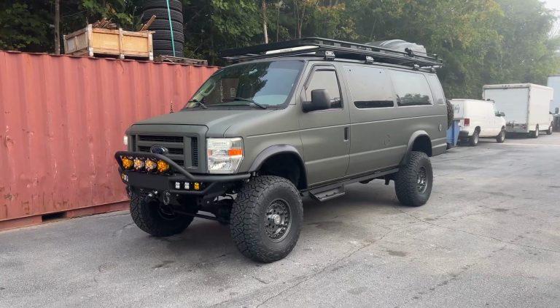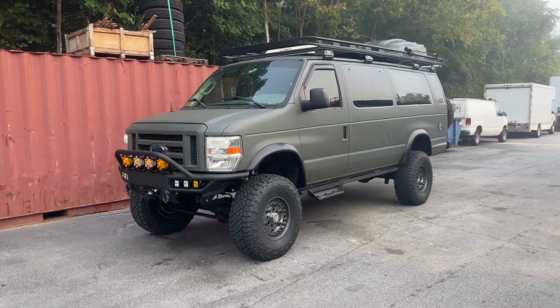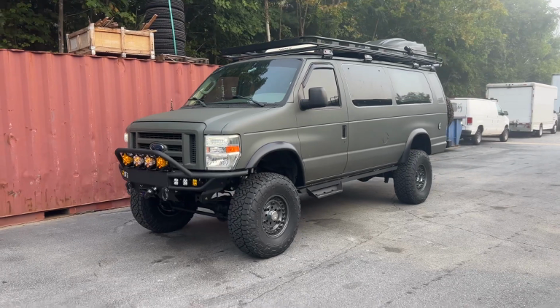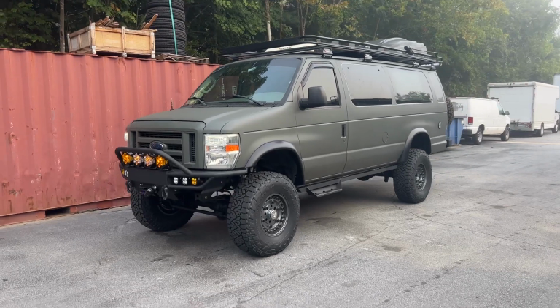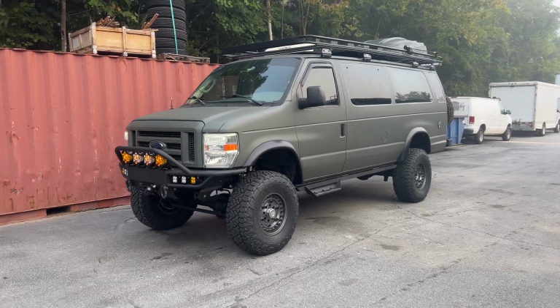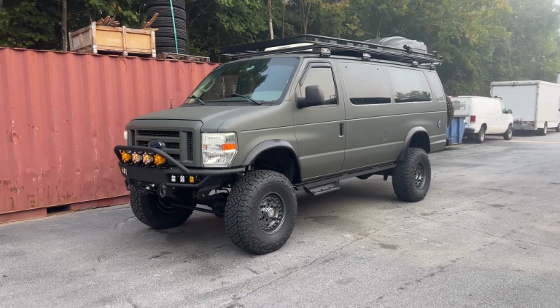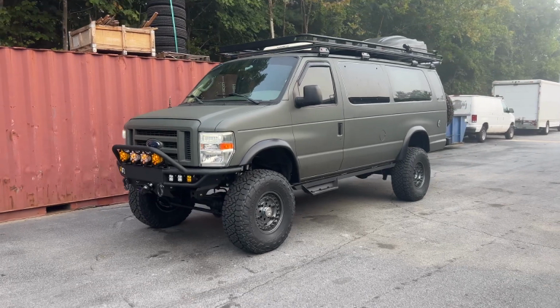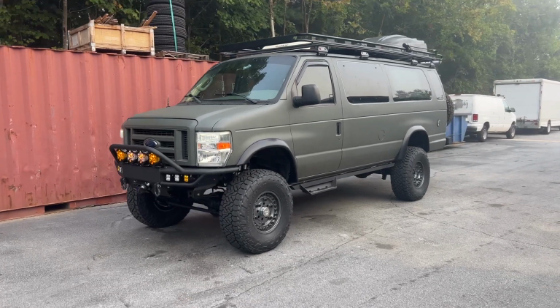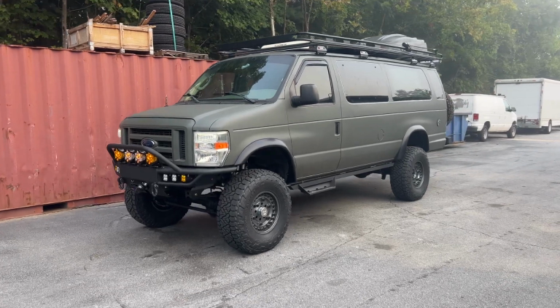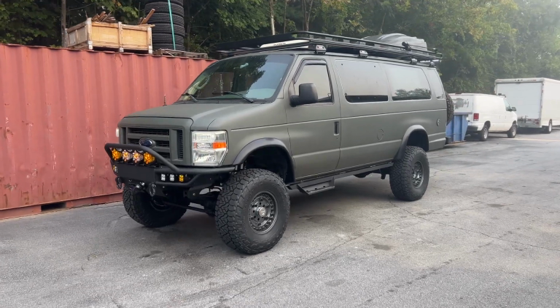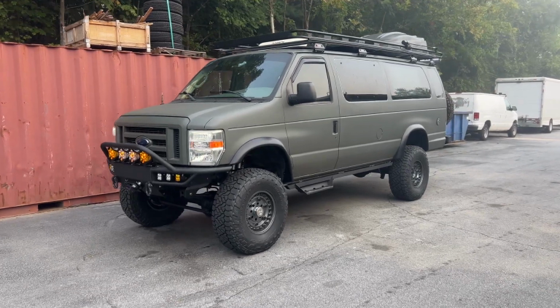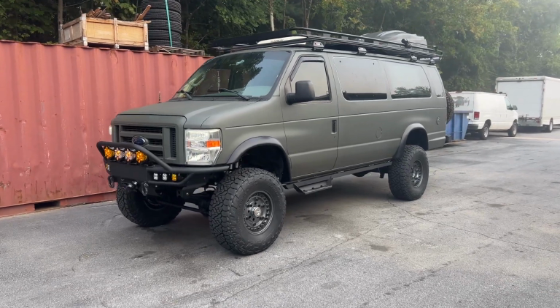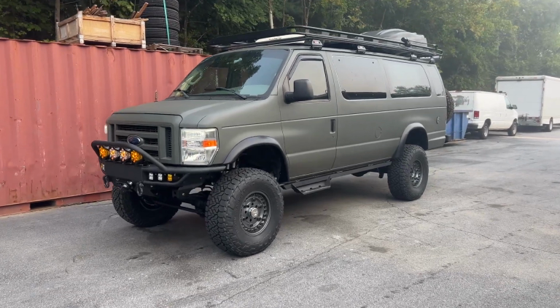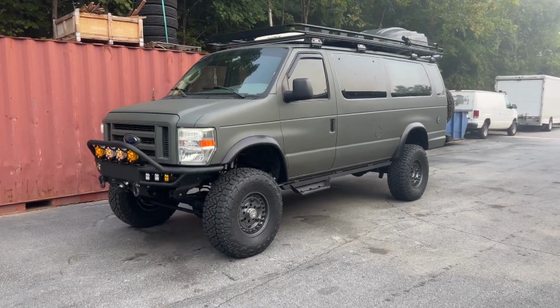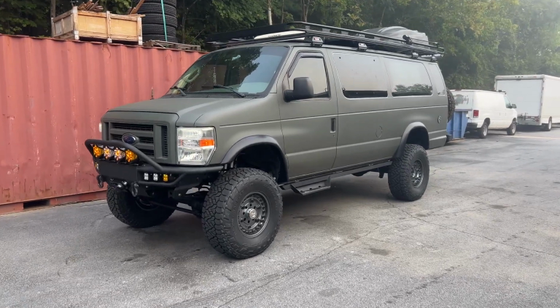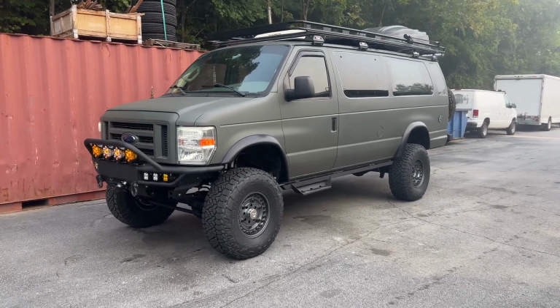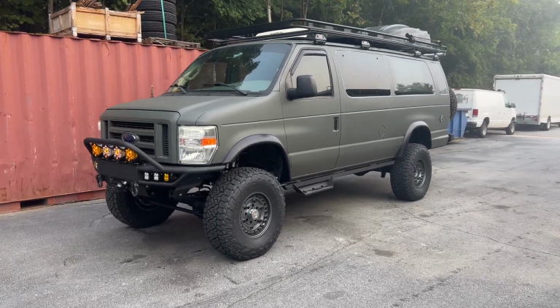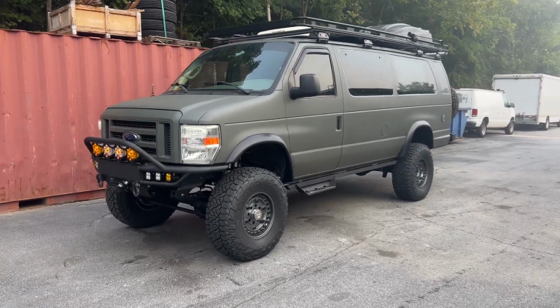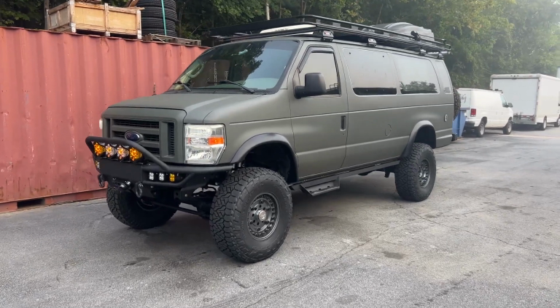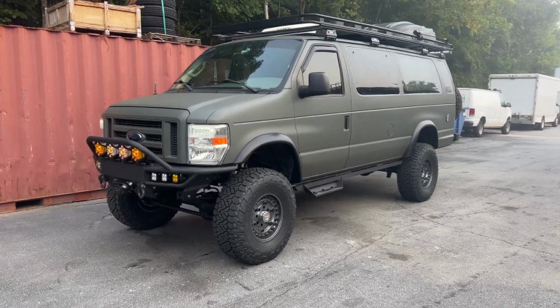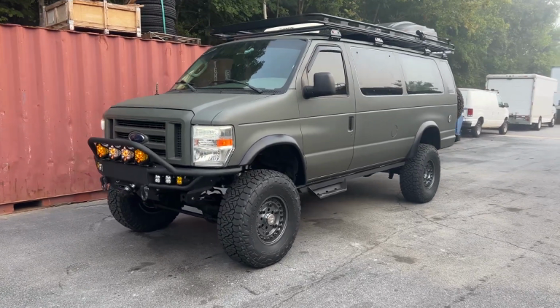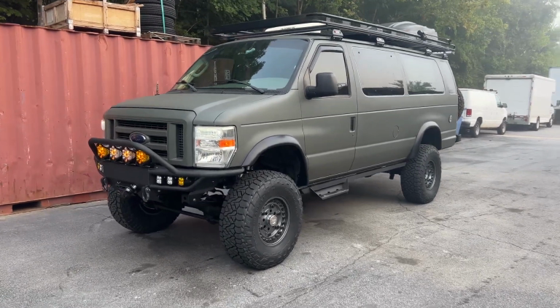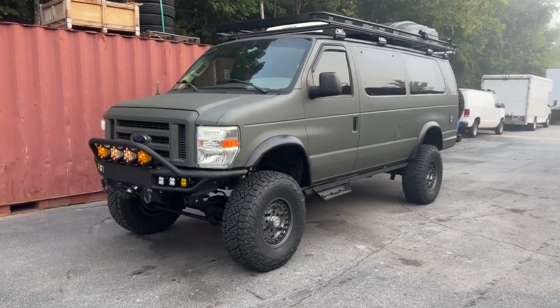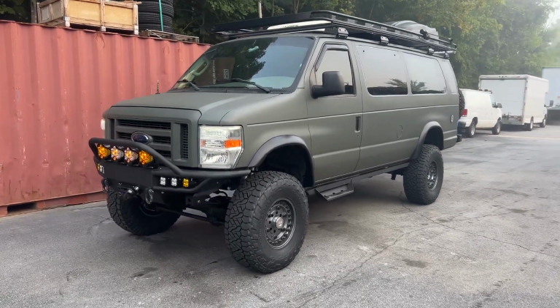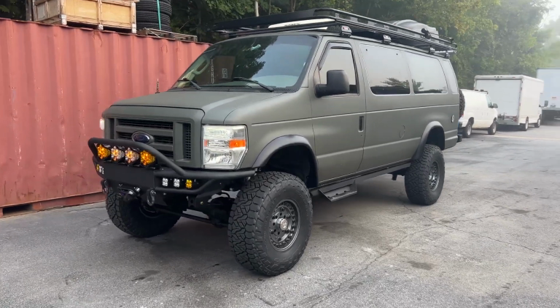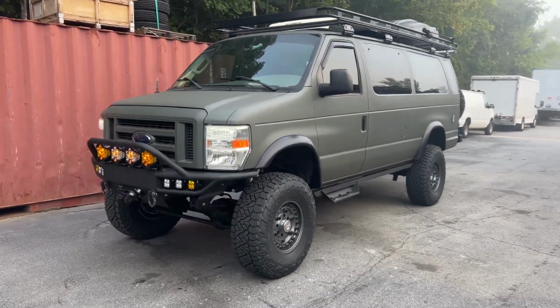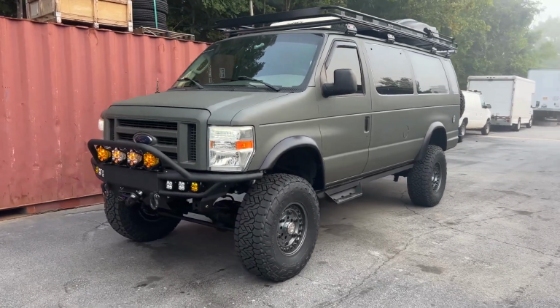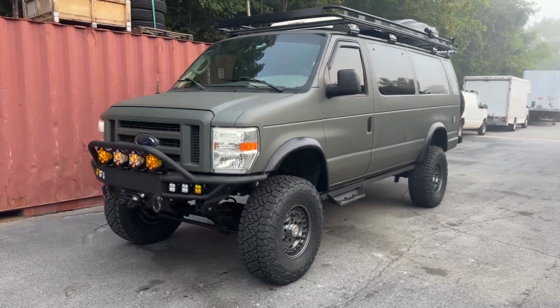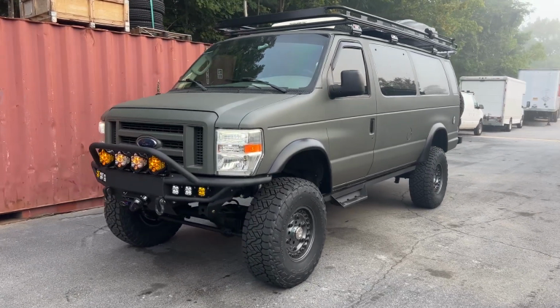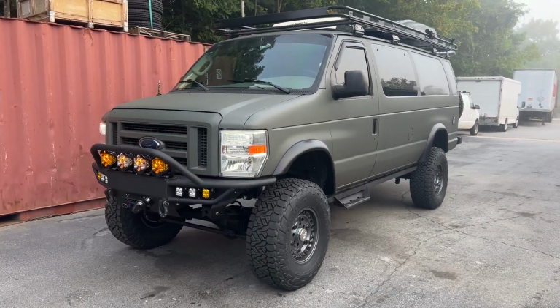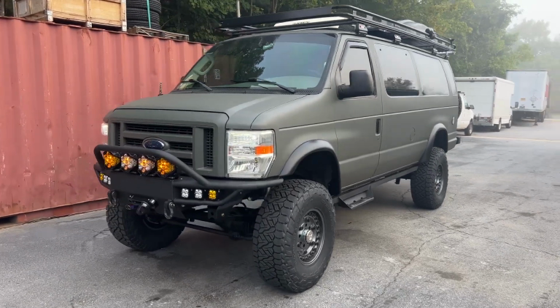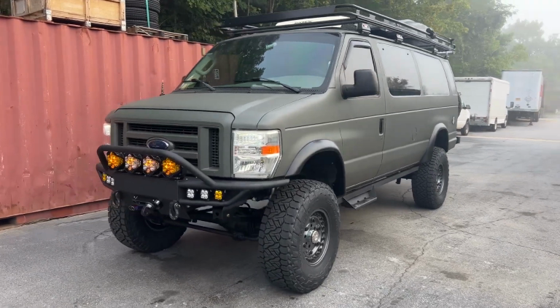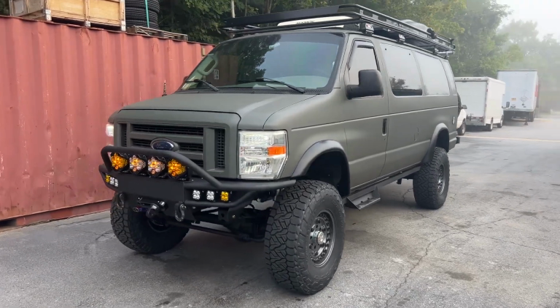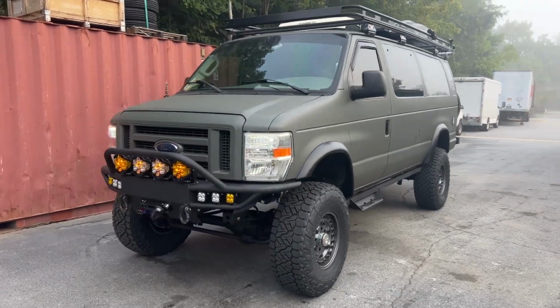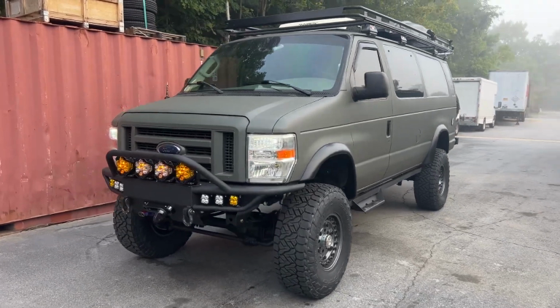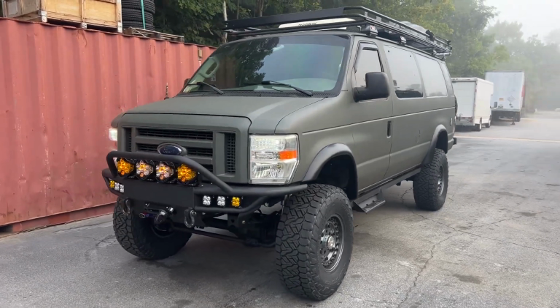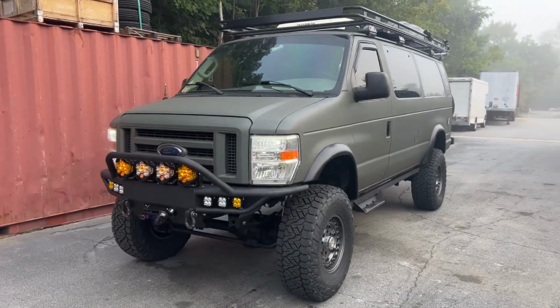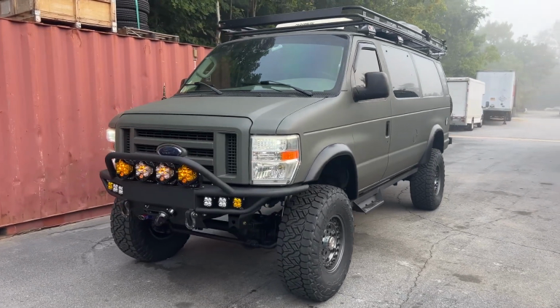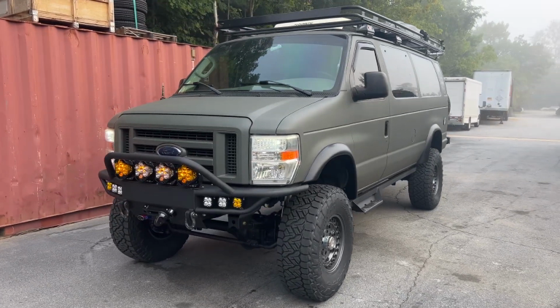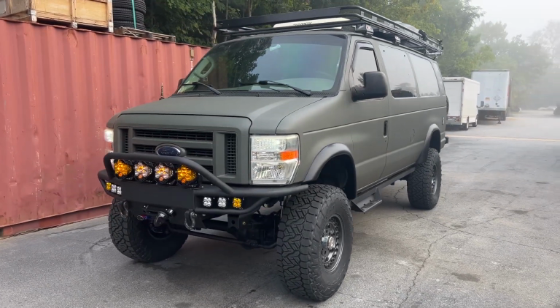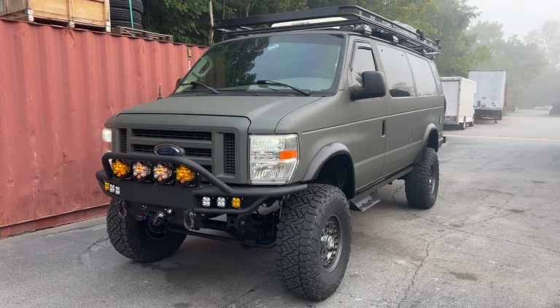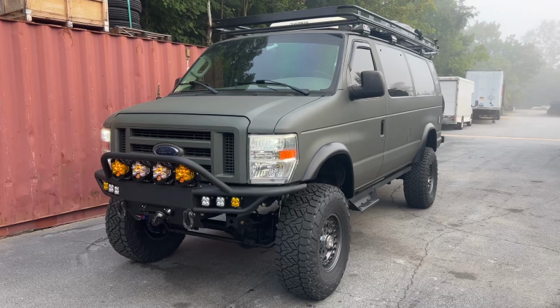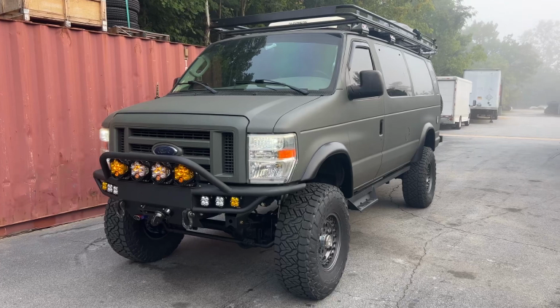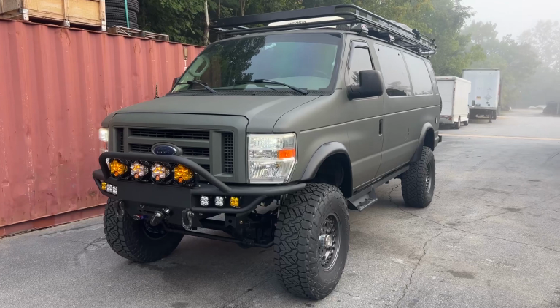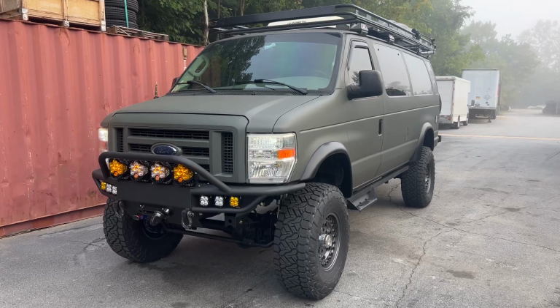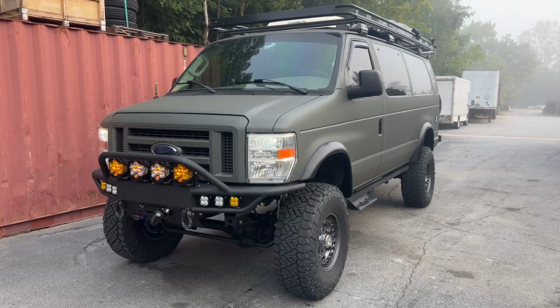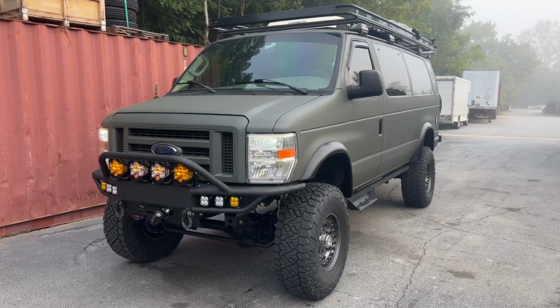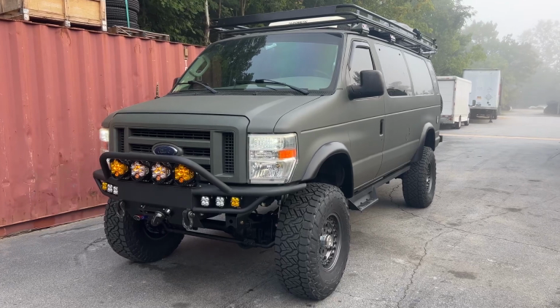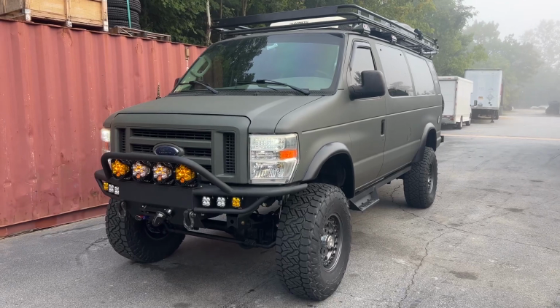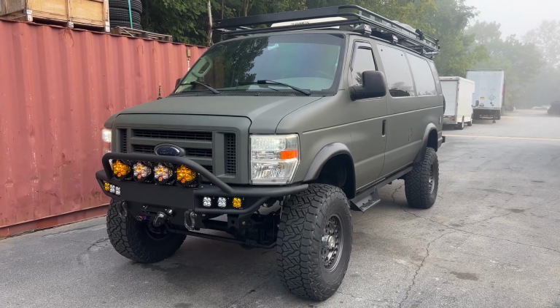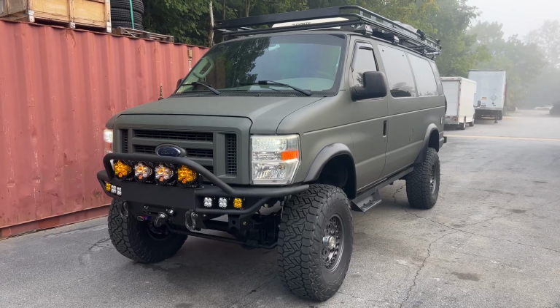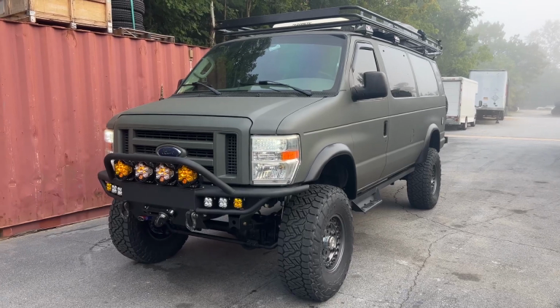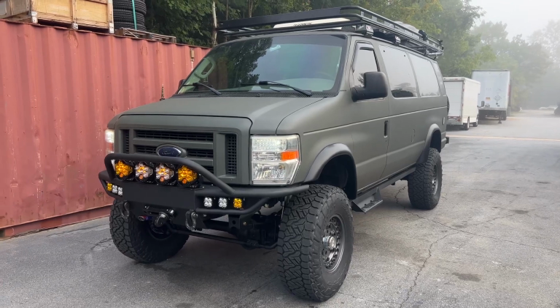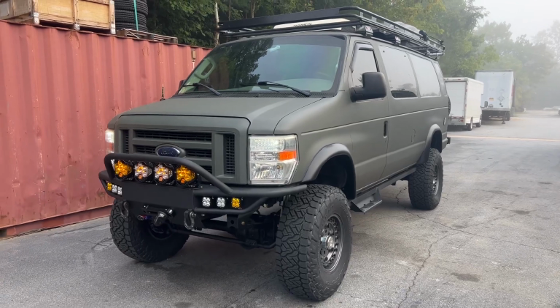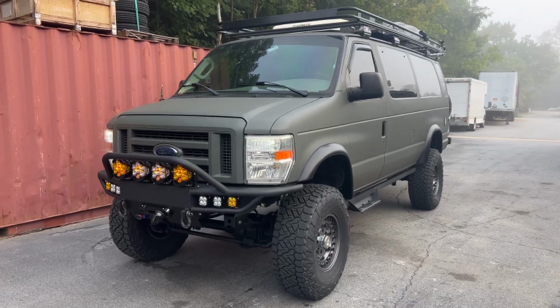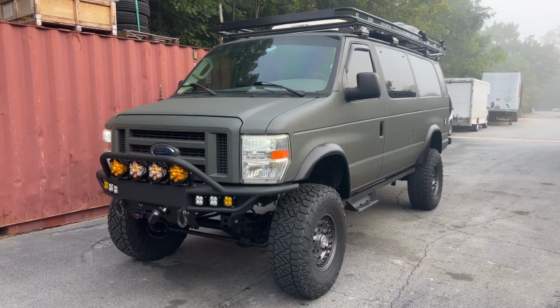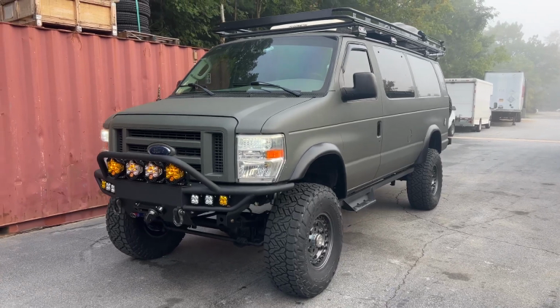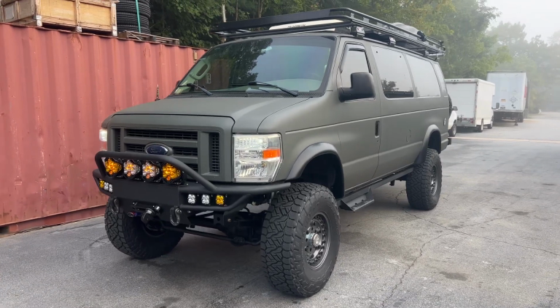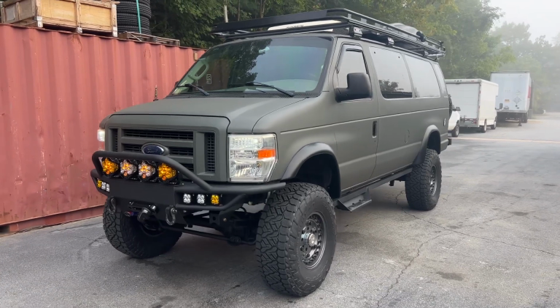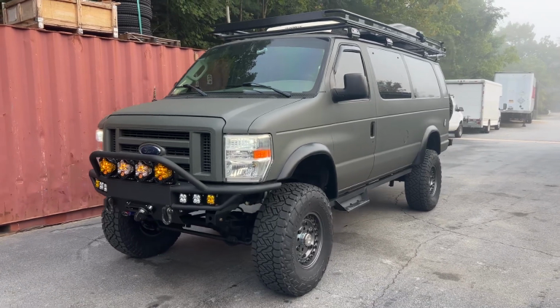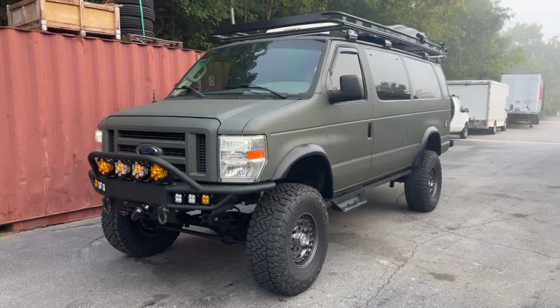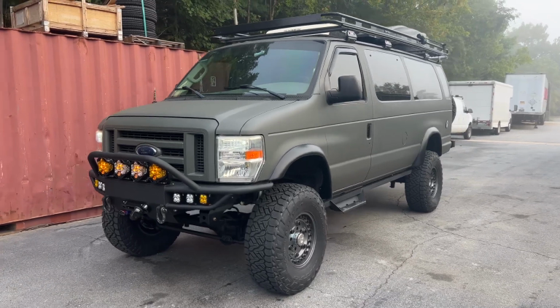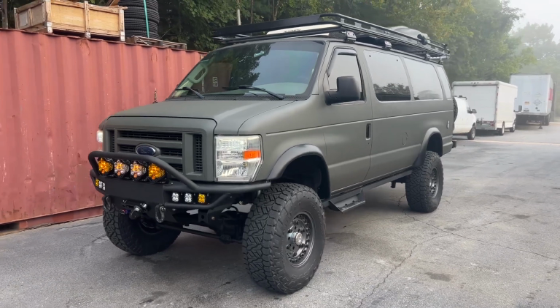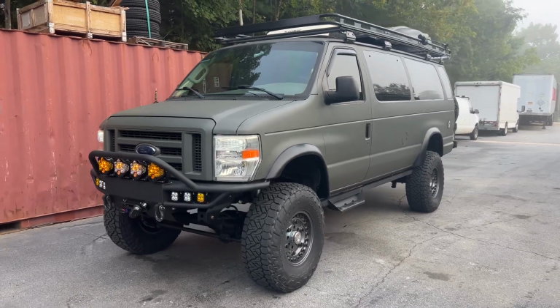Hey everybody, Chris here, U-Joint Off-Road. It's been a few weeks since we've put a video out. We've been busy.